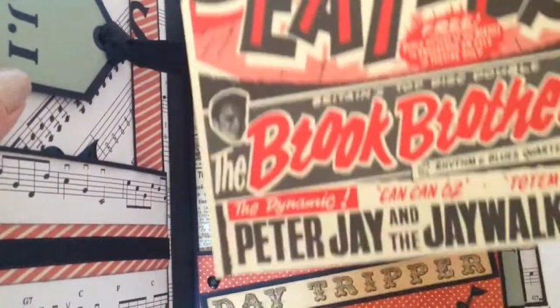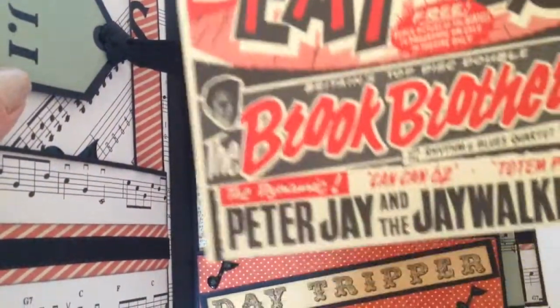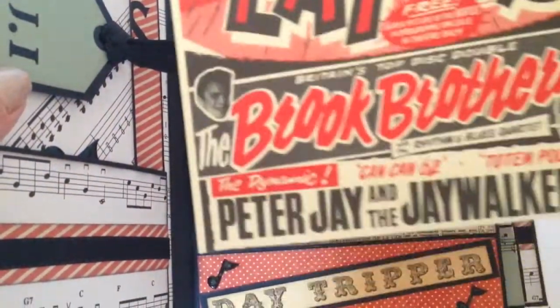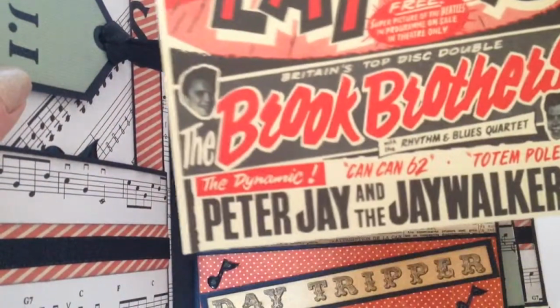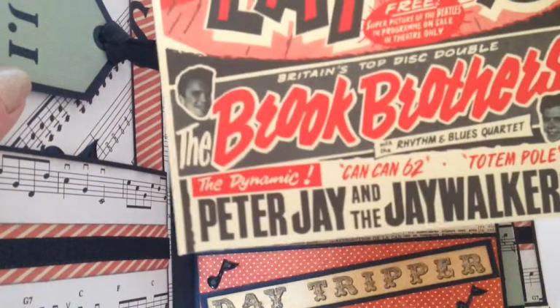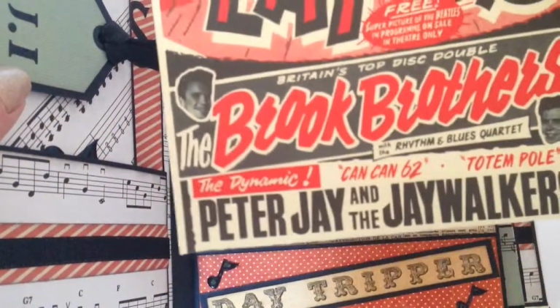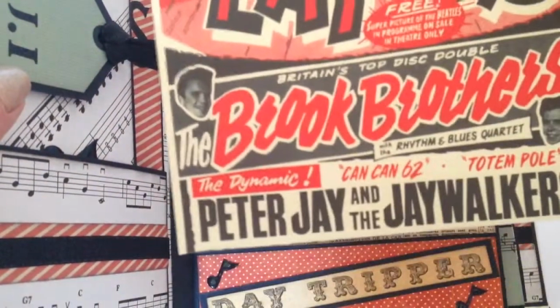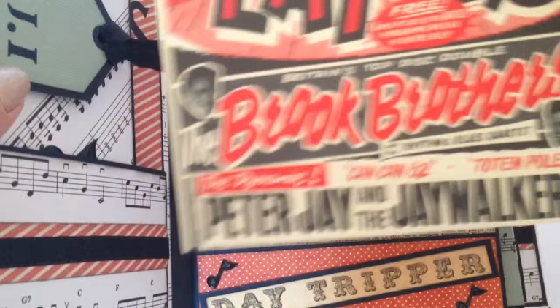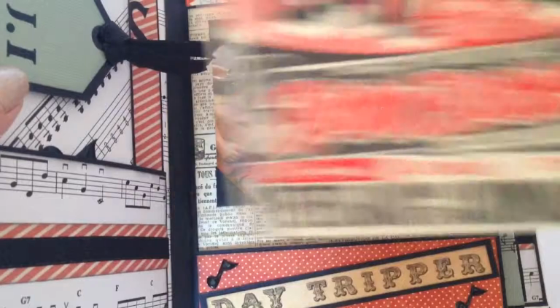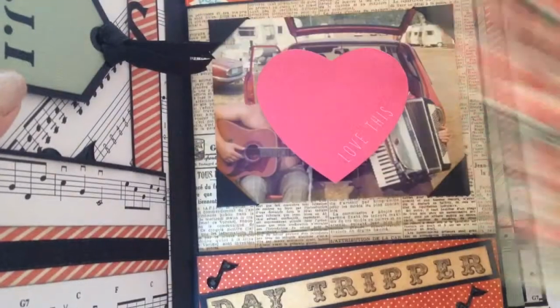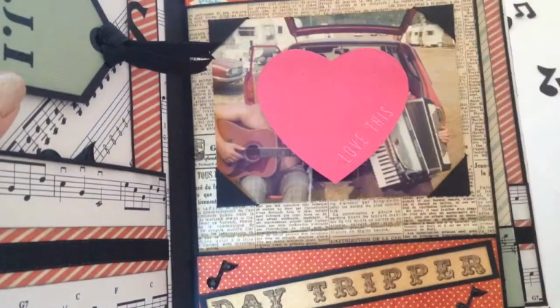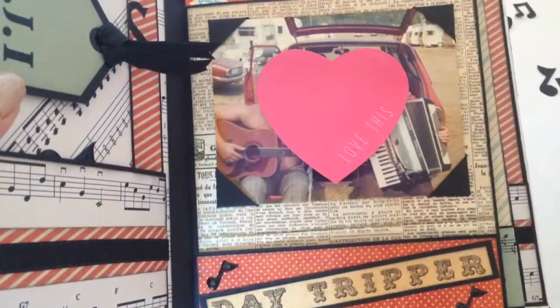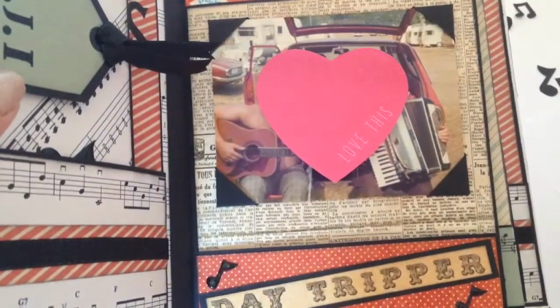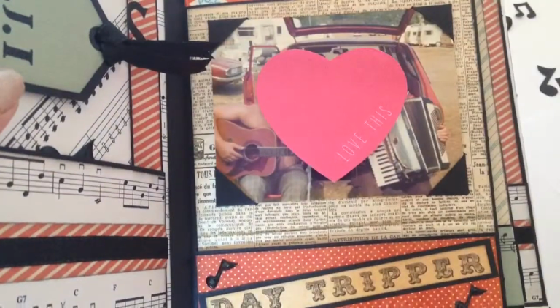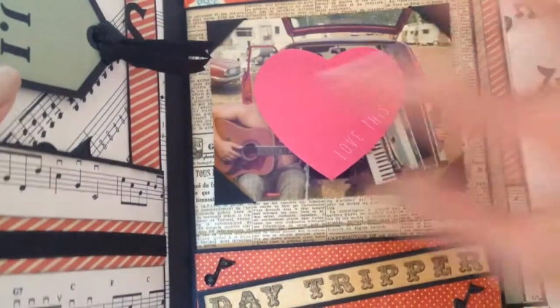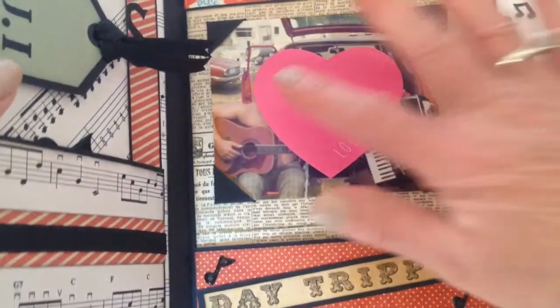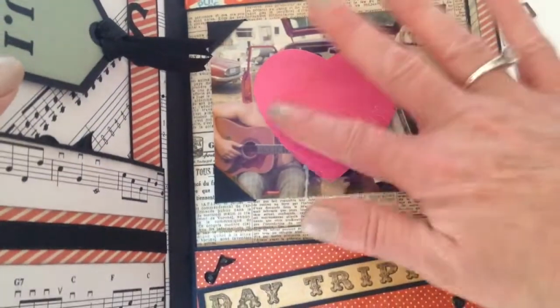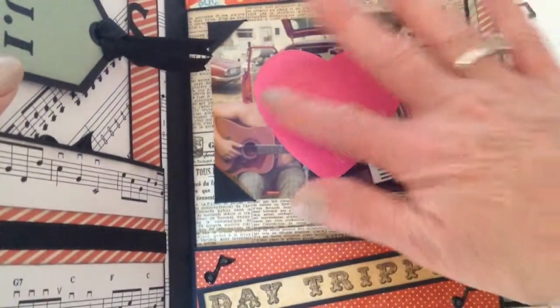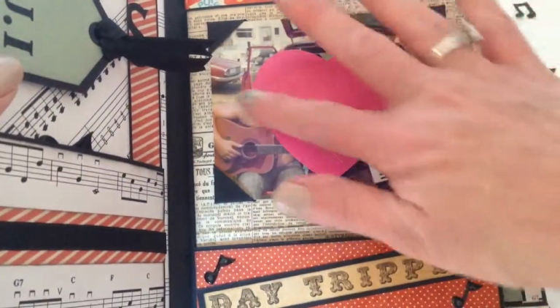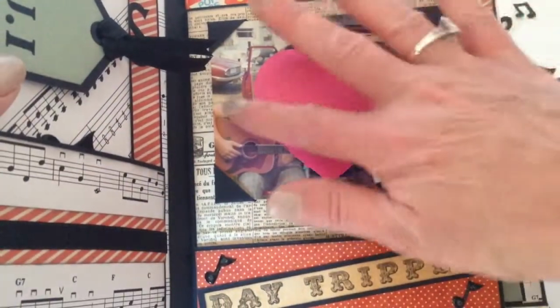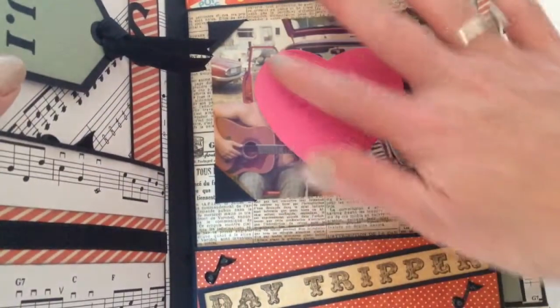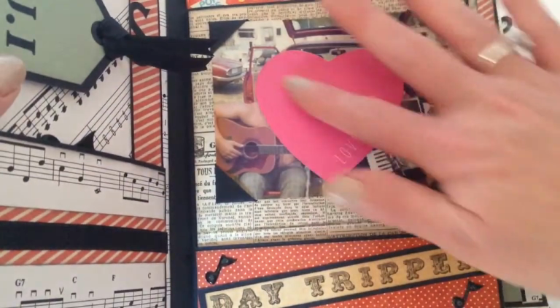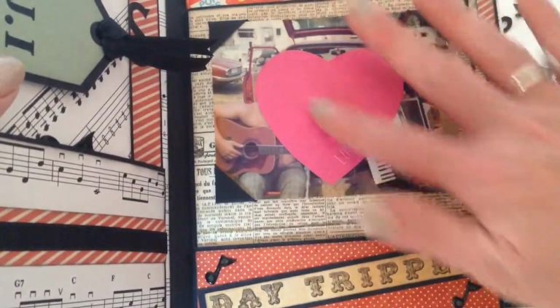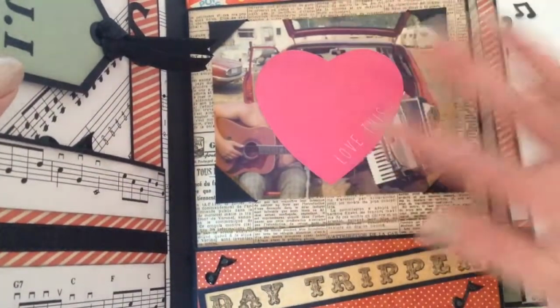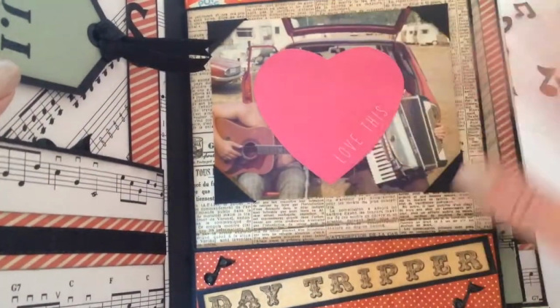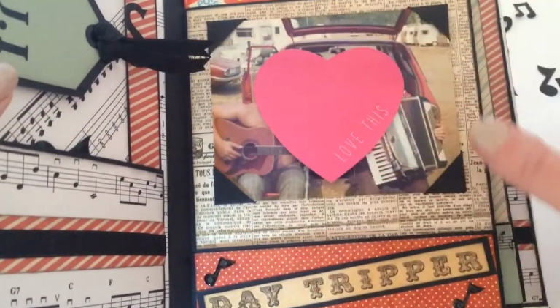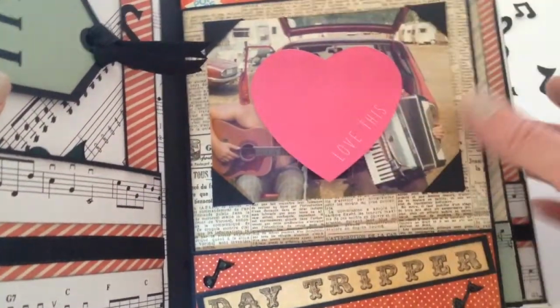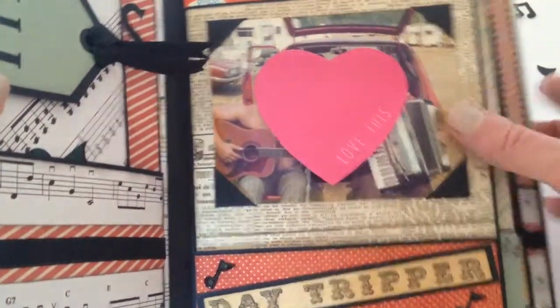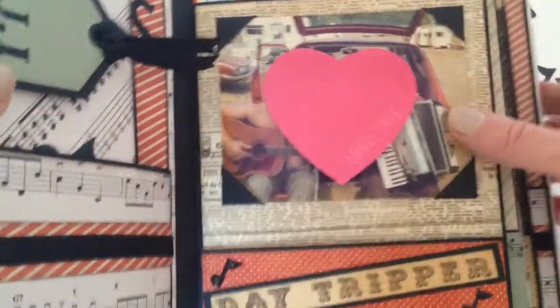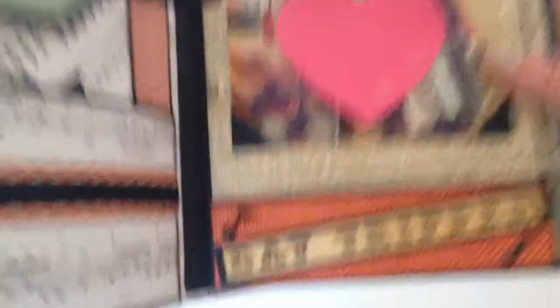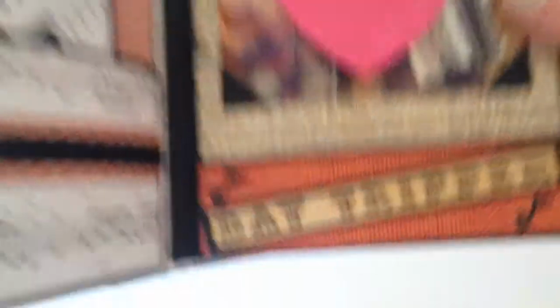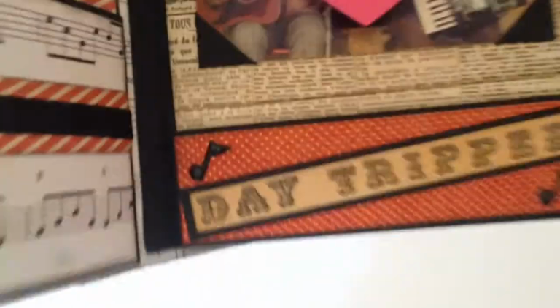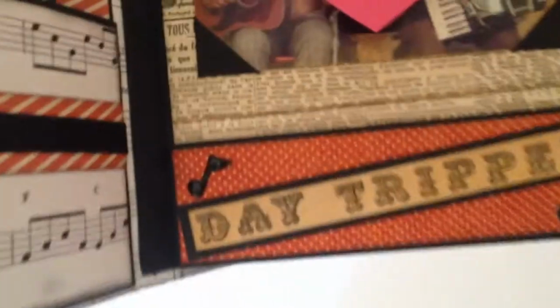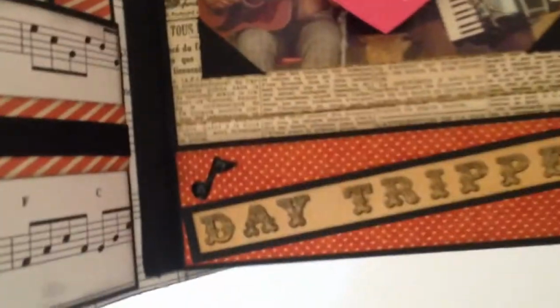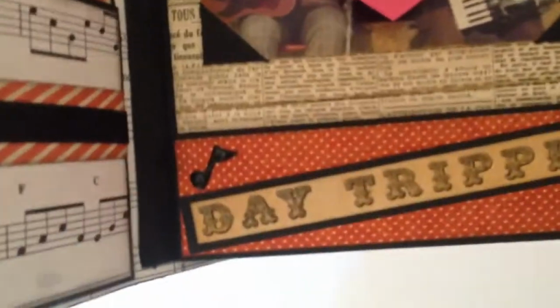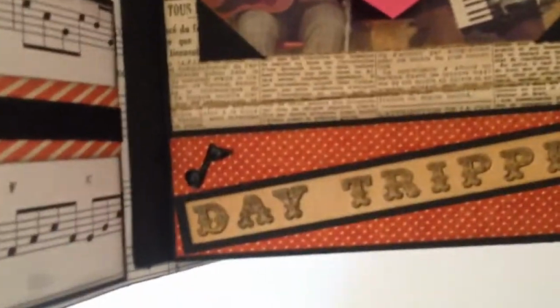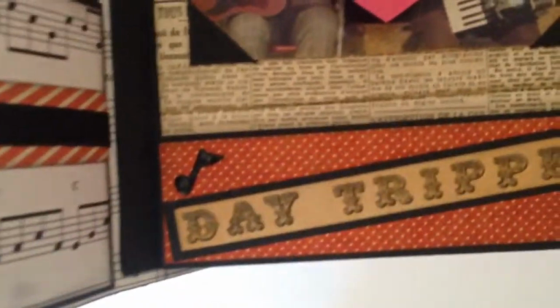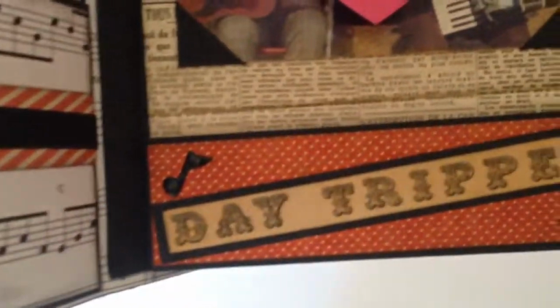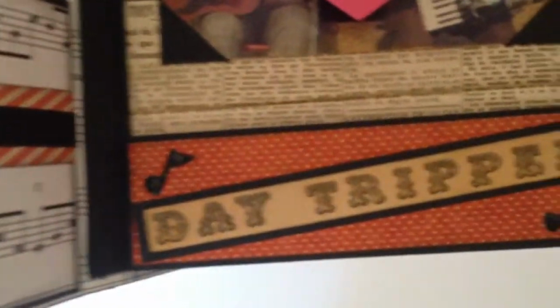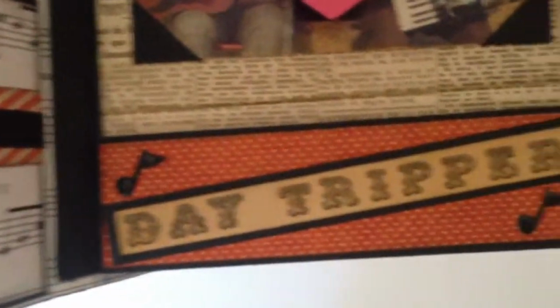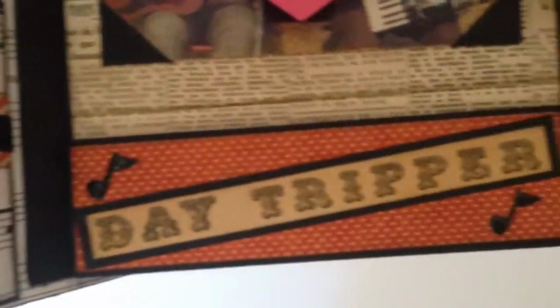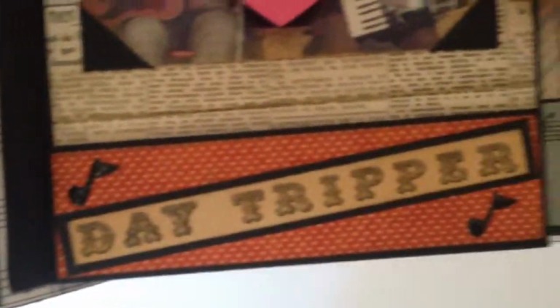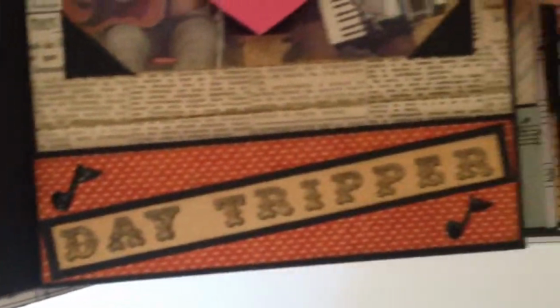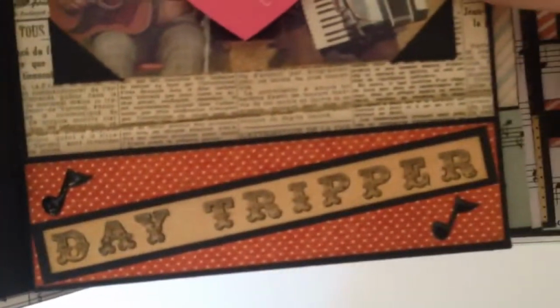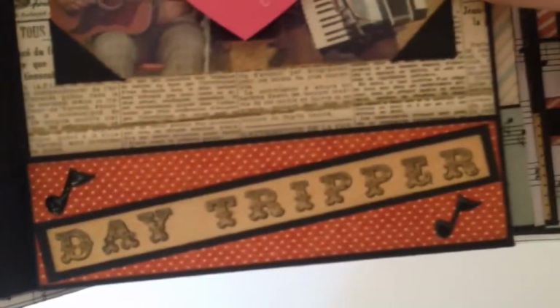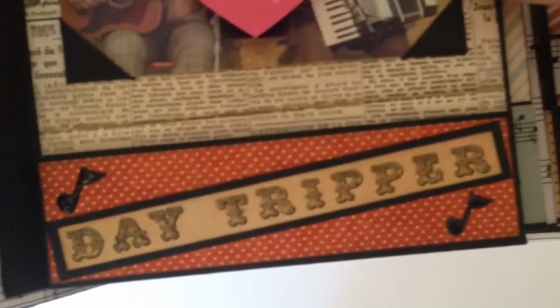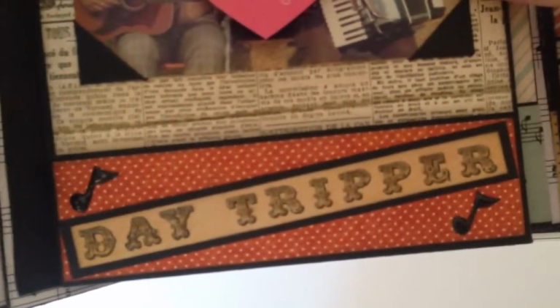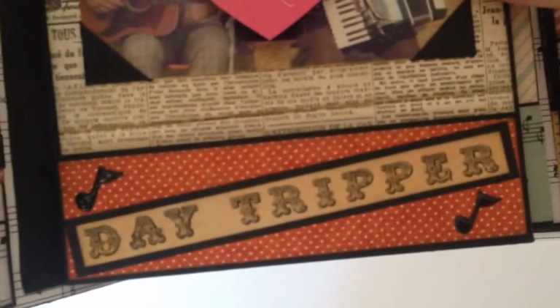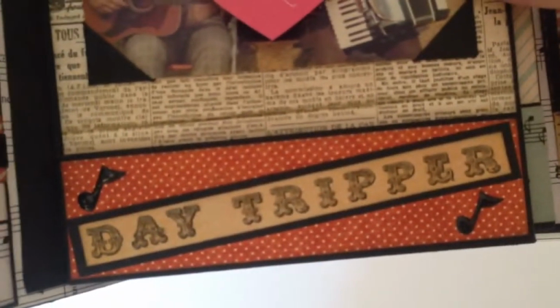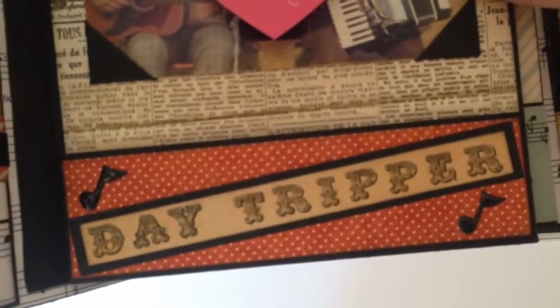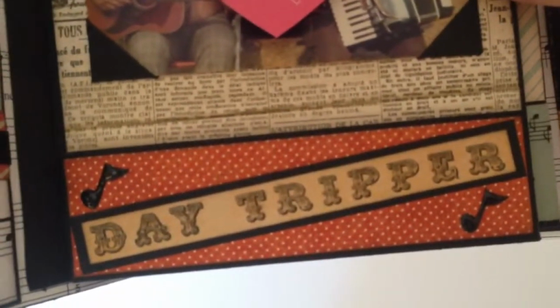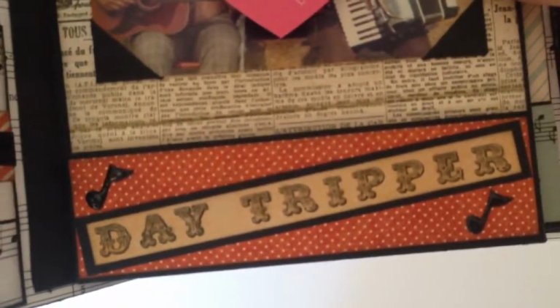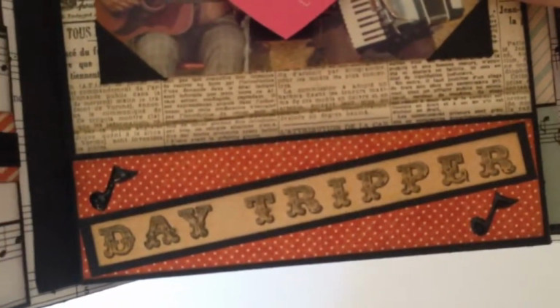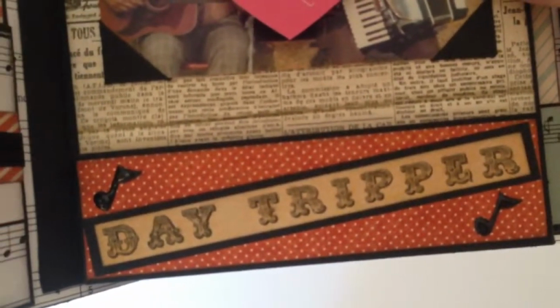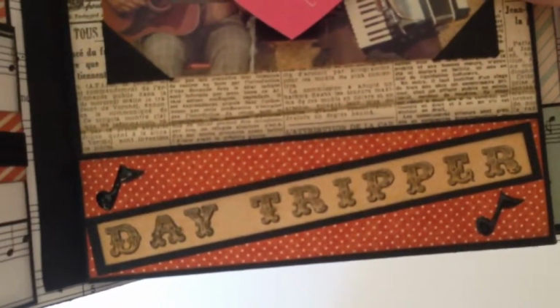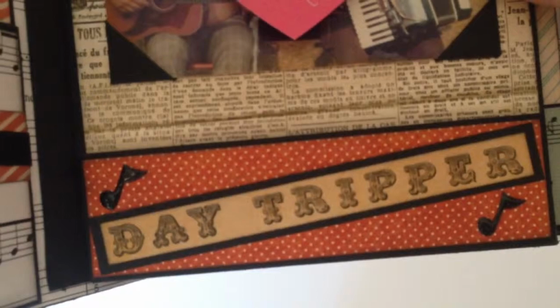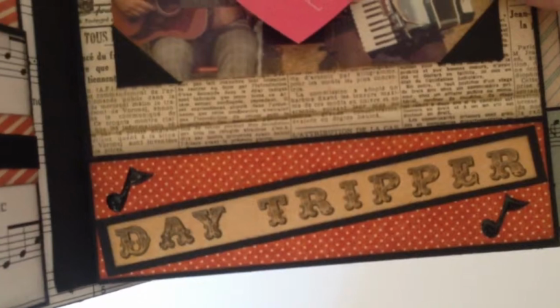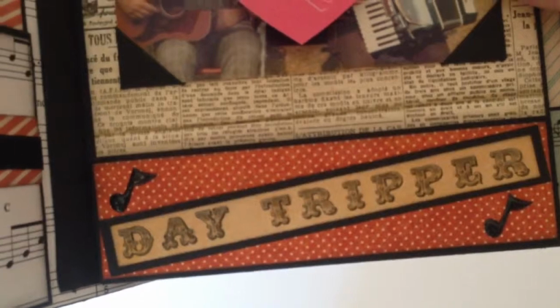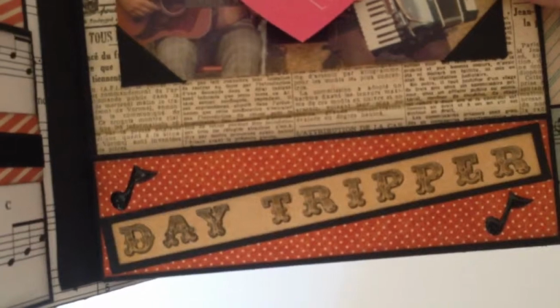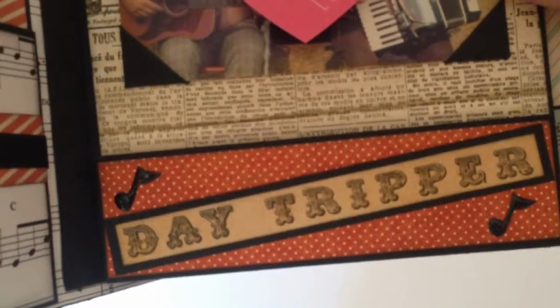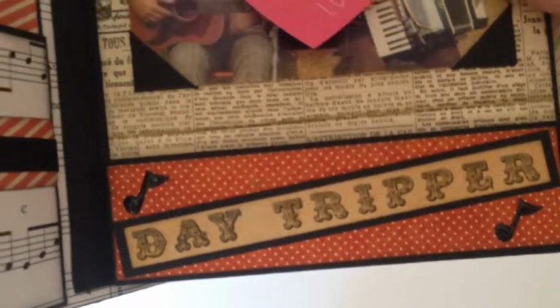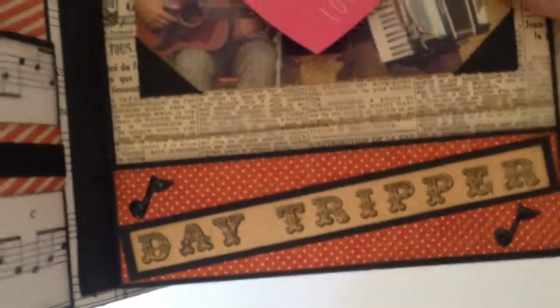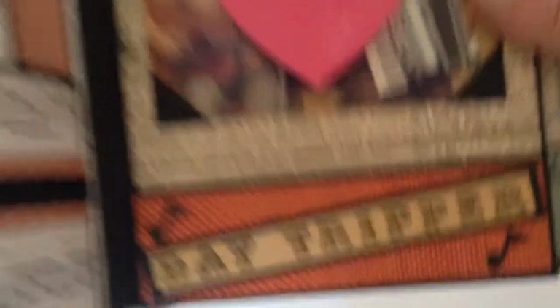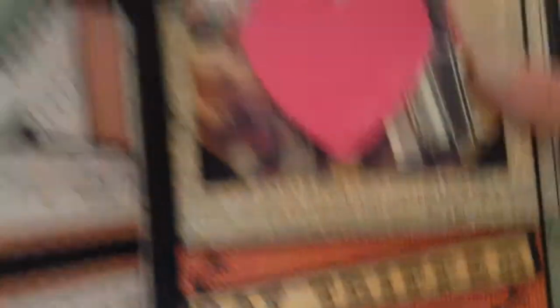Just a little booklet, and that's obviously a photo of my father, and all of the pages are the name of a Beatles song.